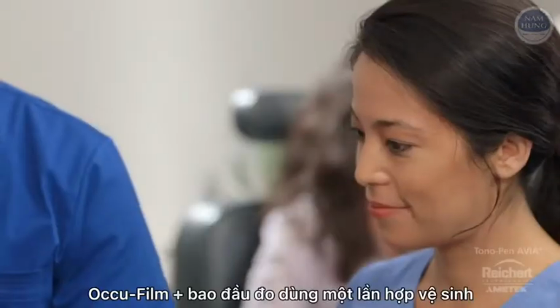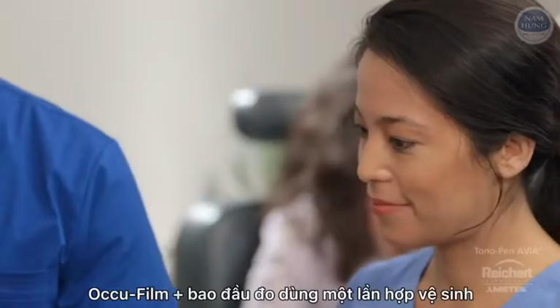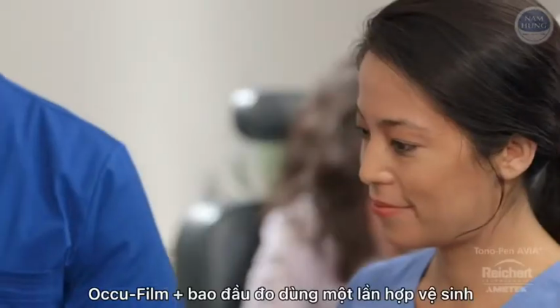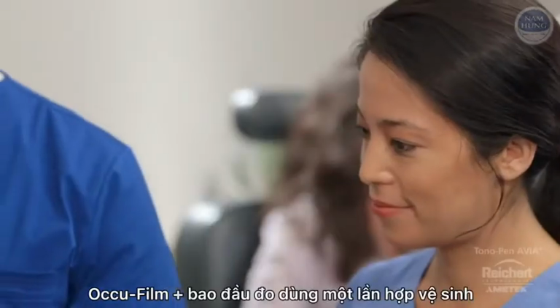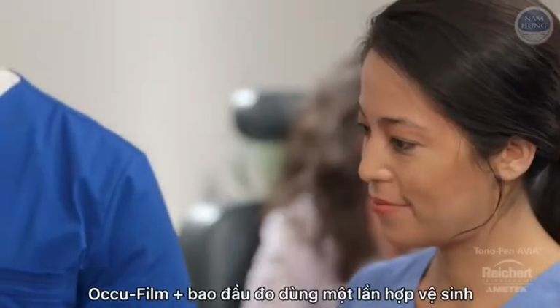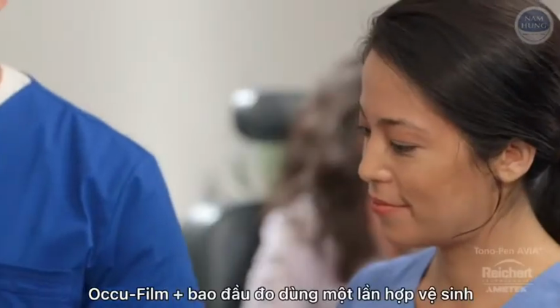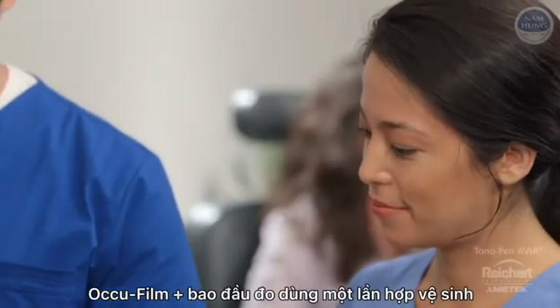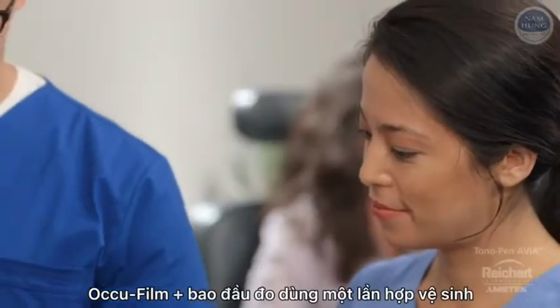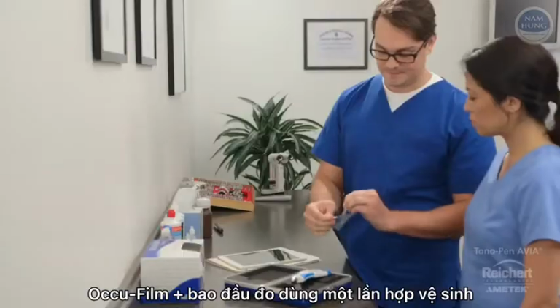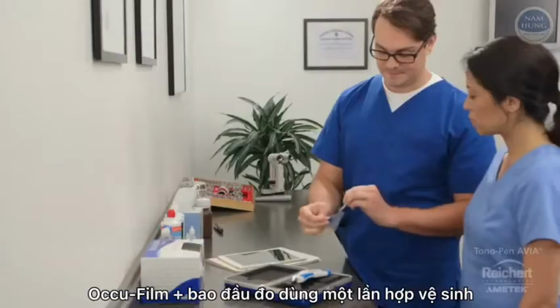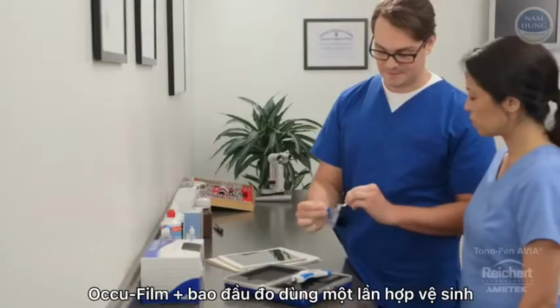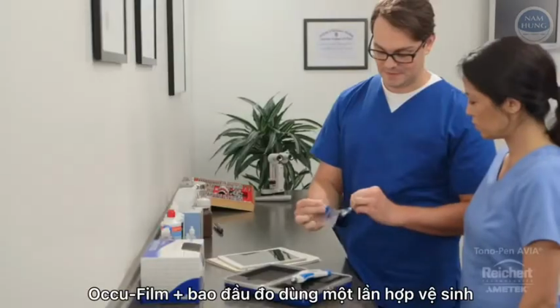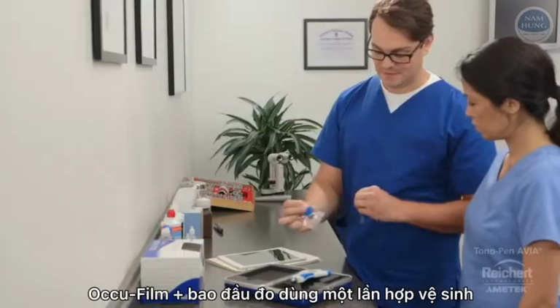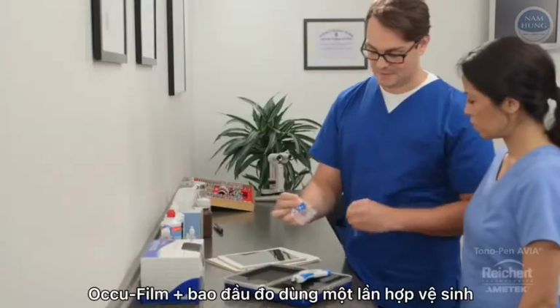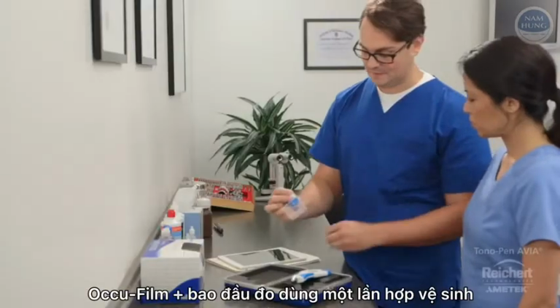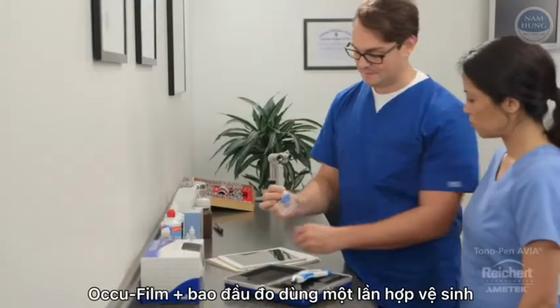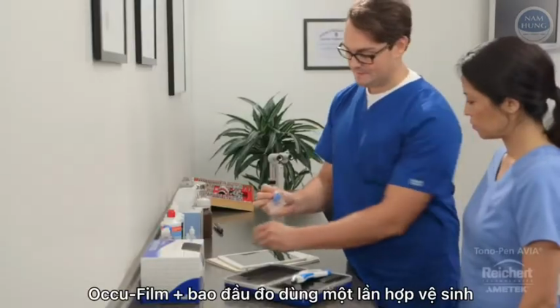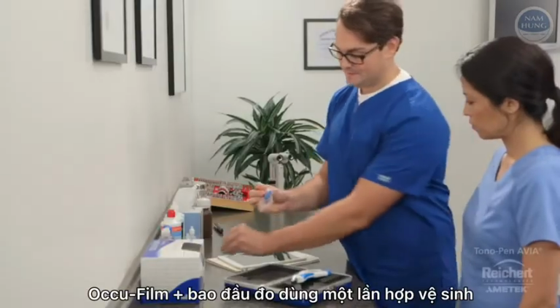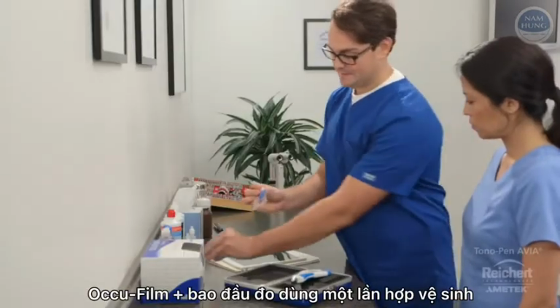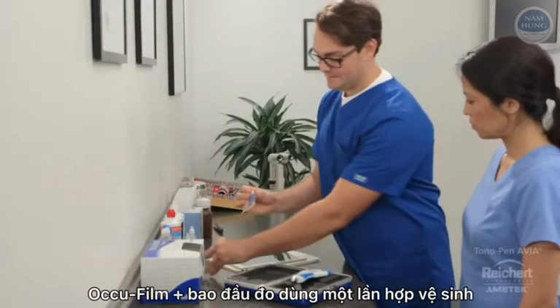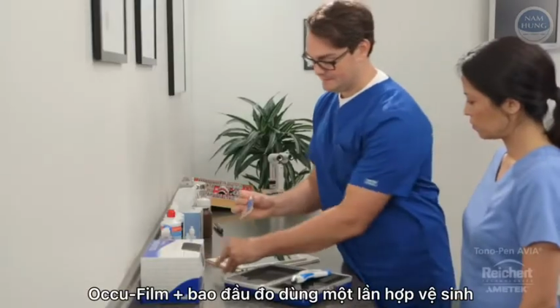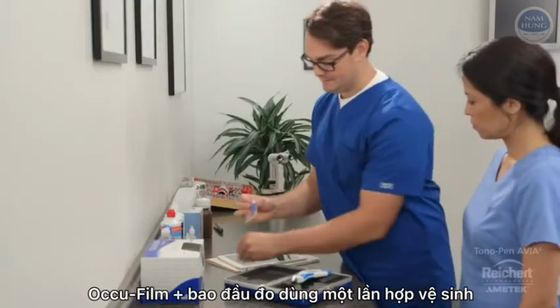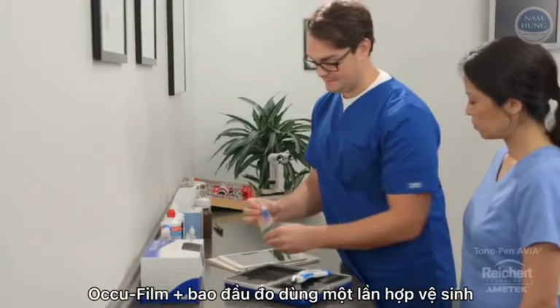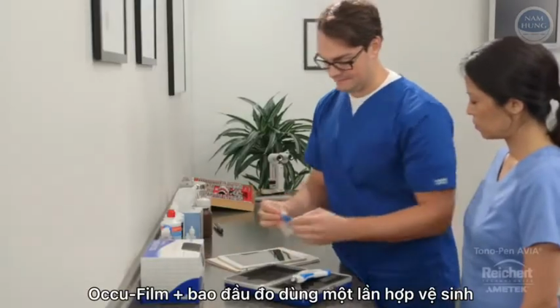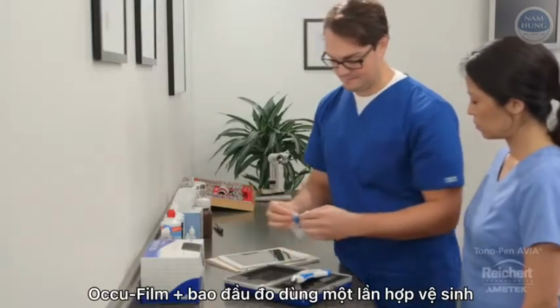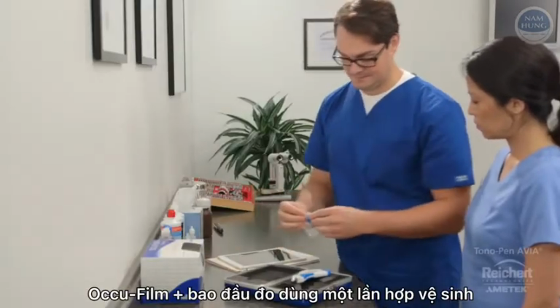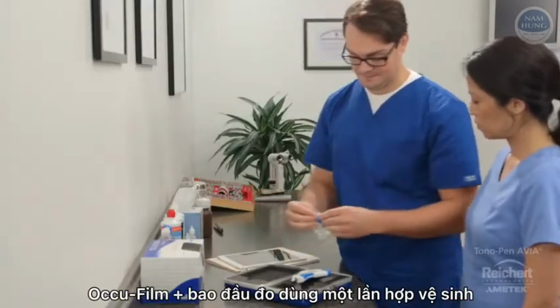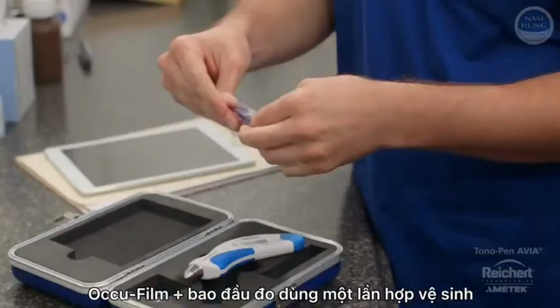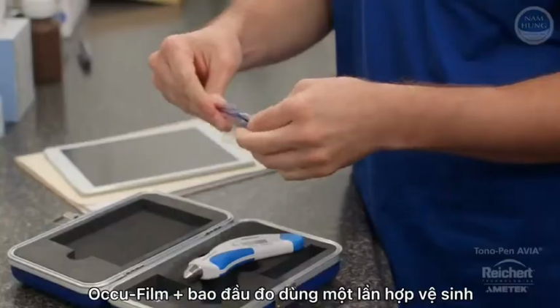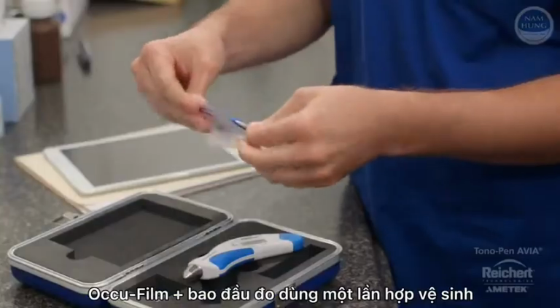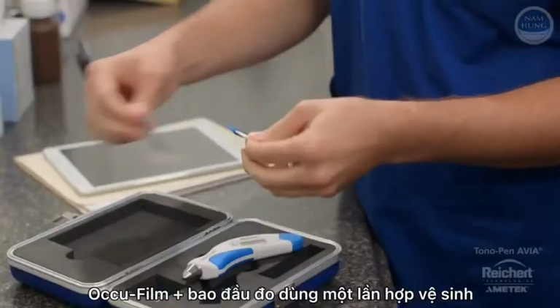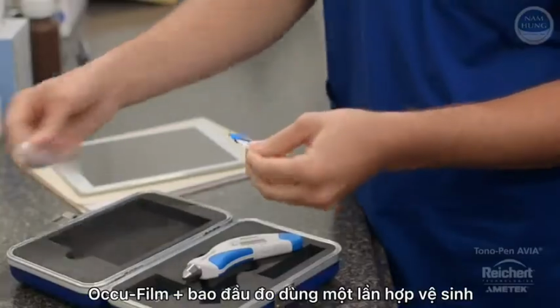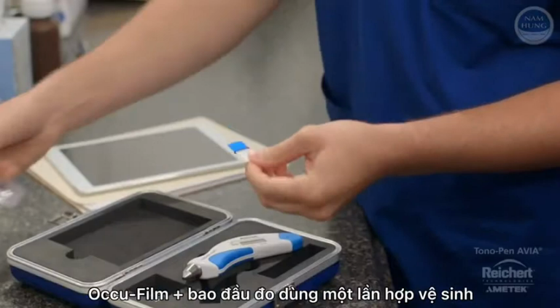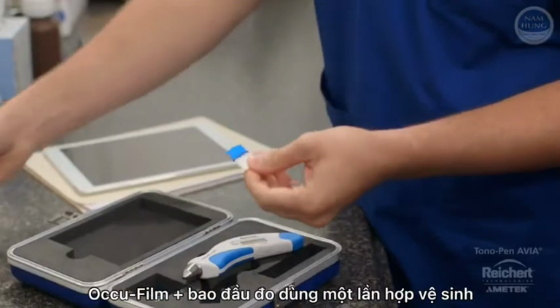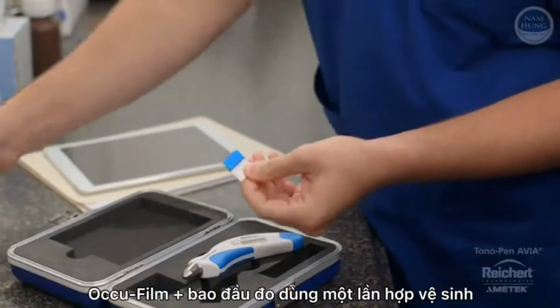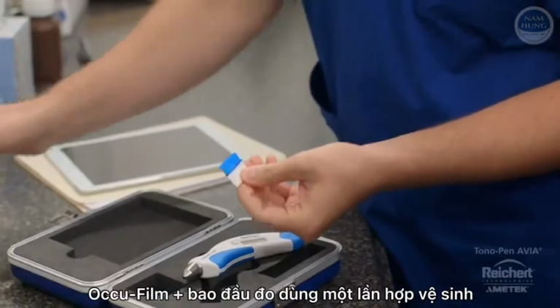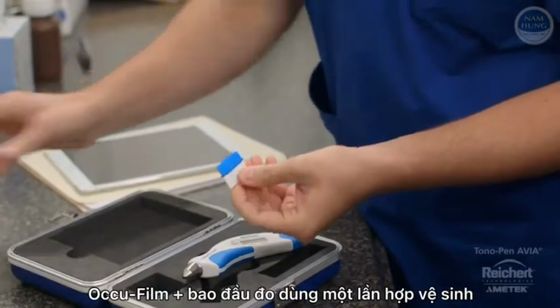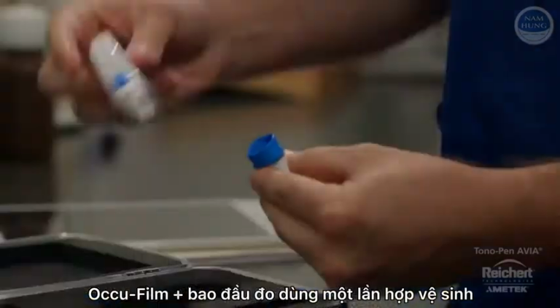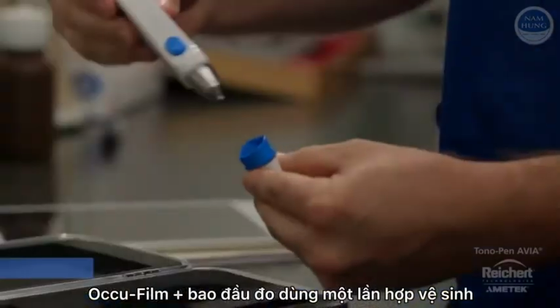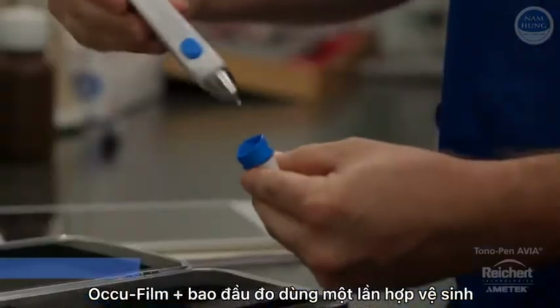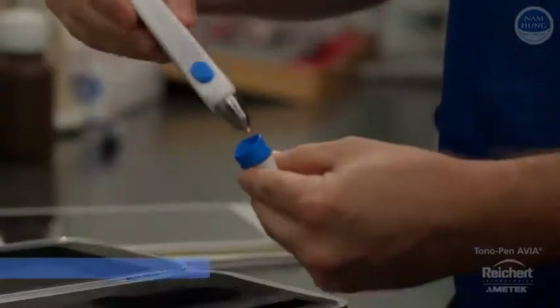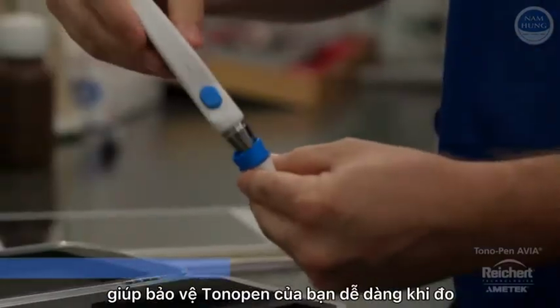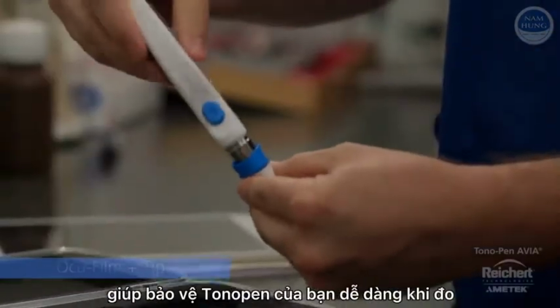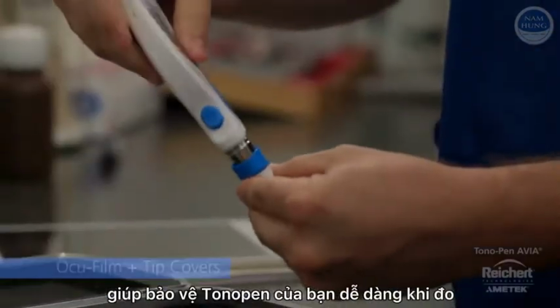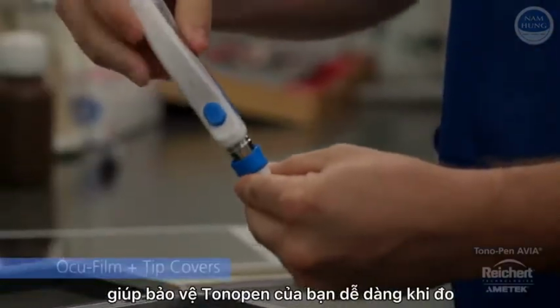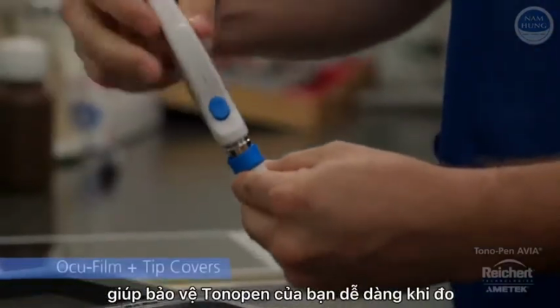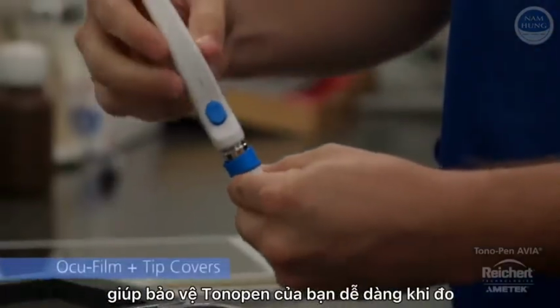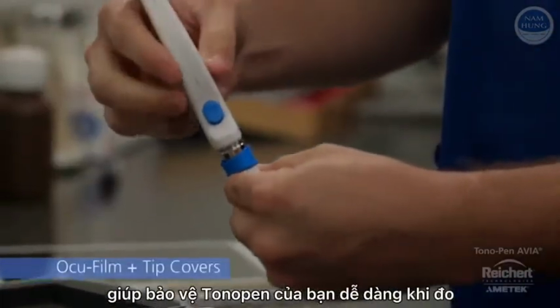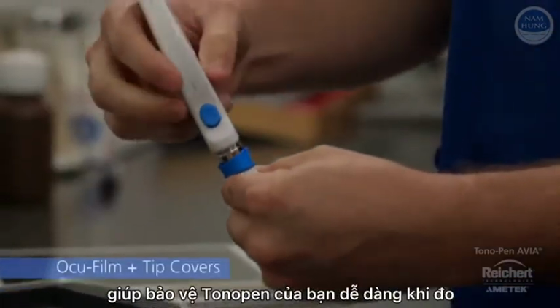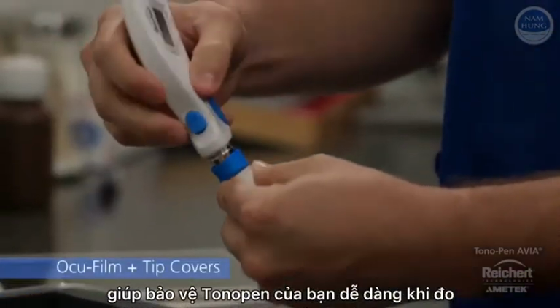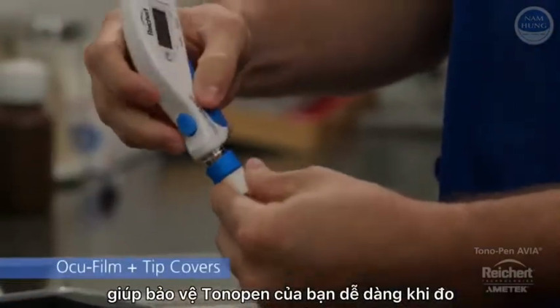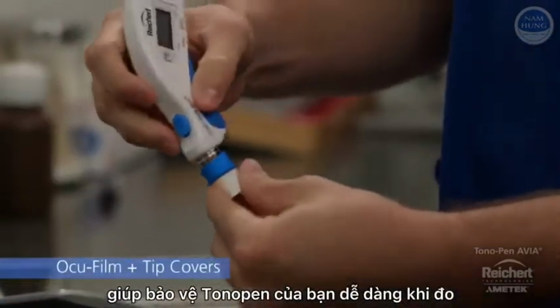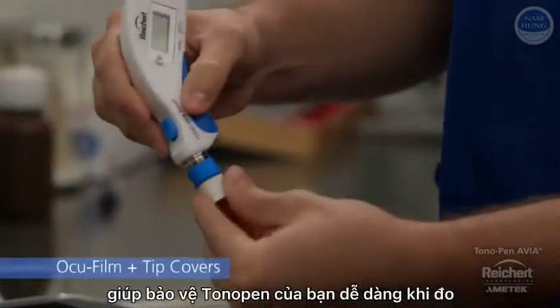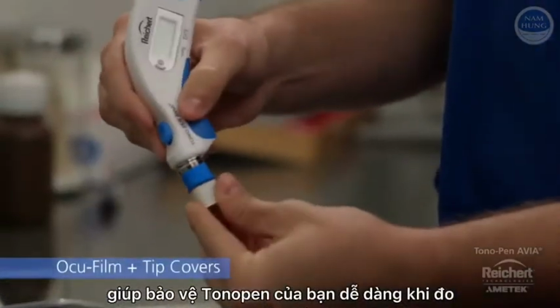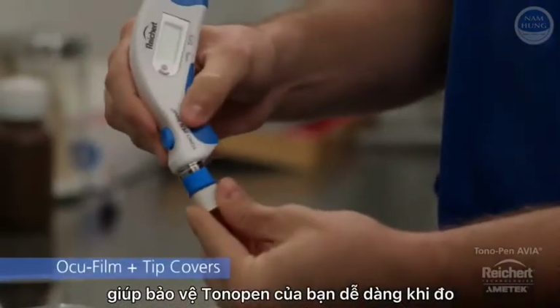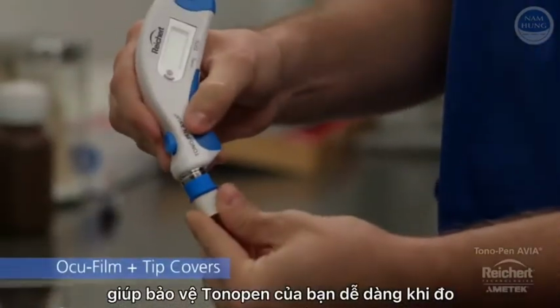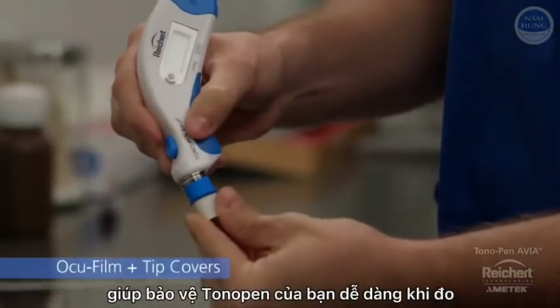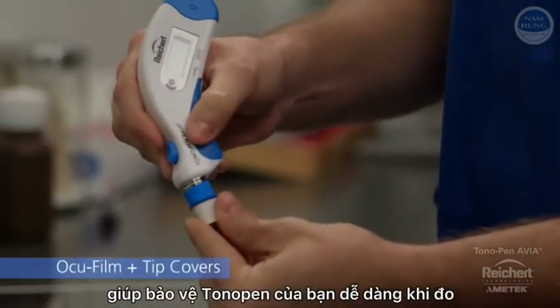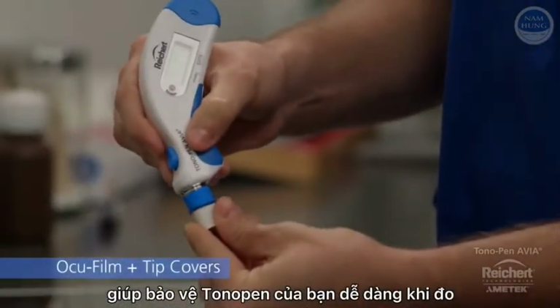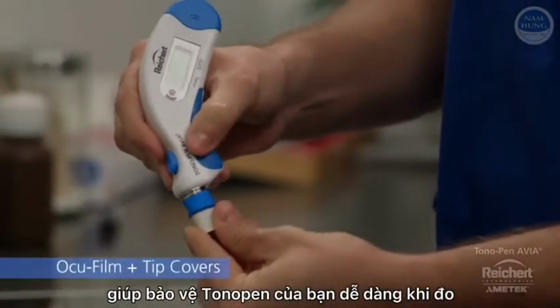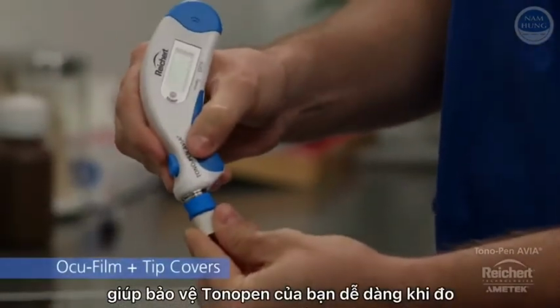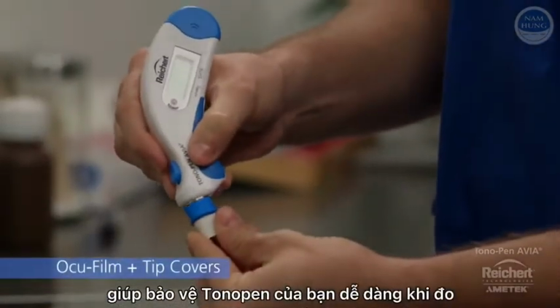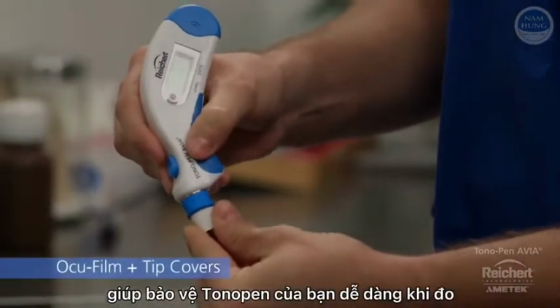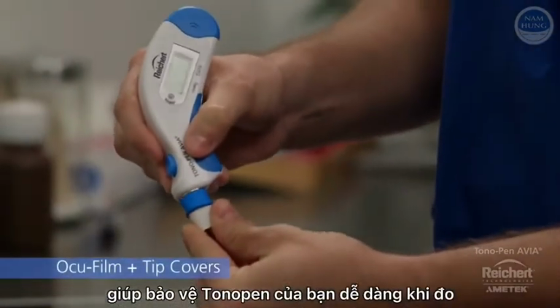Disposable and affordable single-use sanitized Rikertt OcuFilm Plus tip covers protect your Tonopan and are easy to apply.